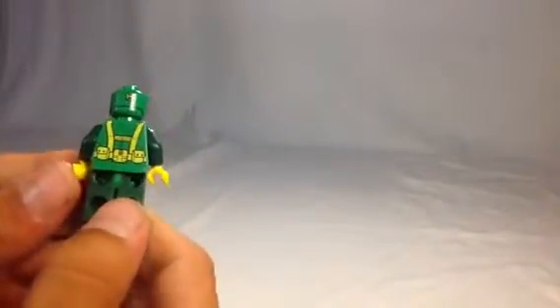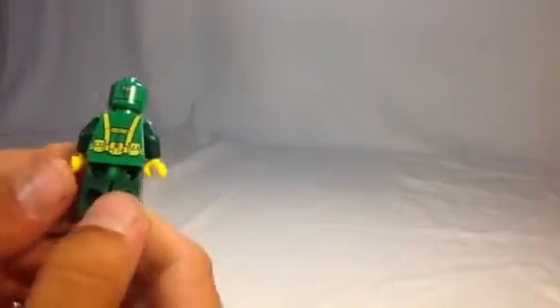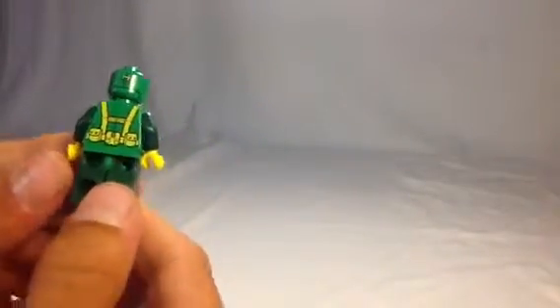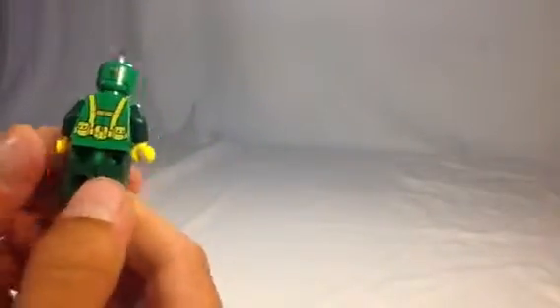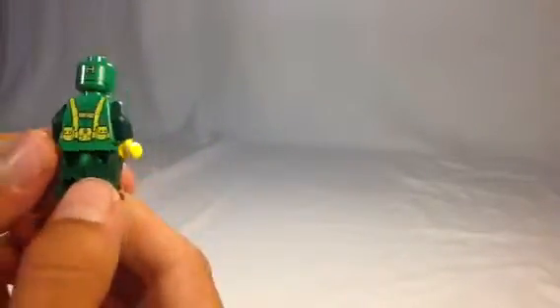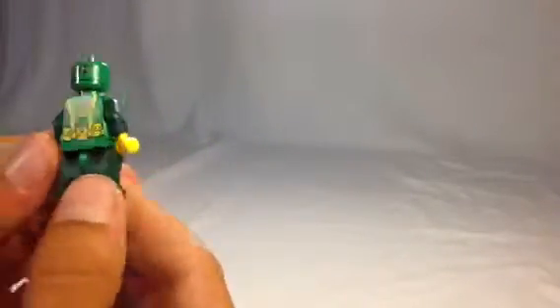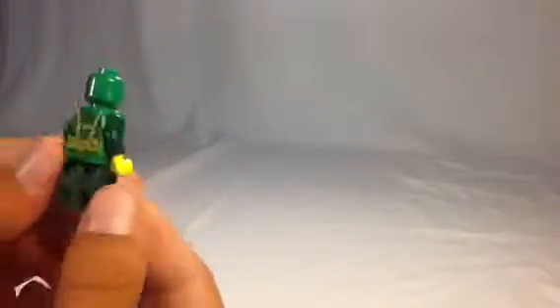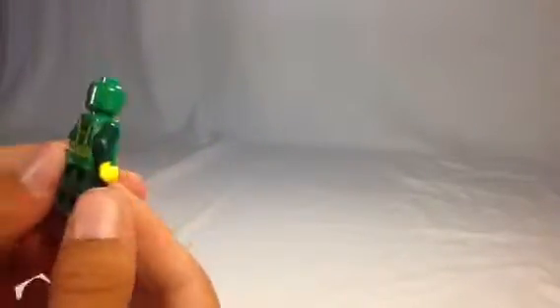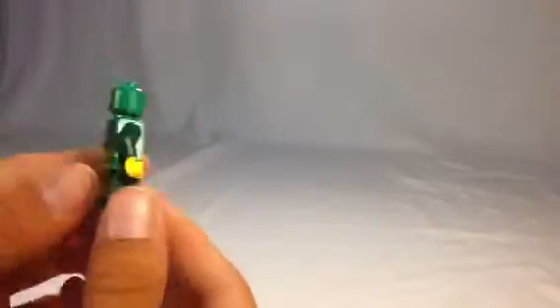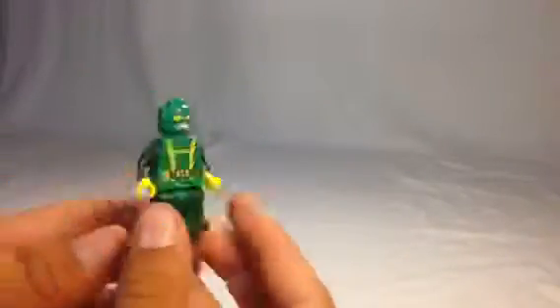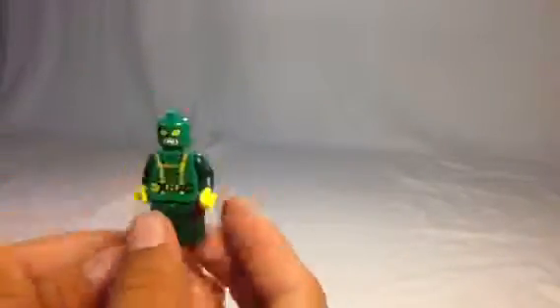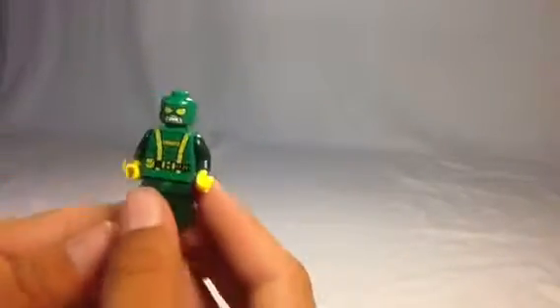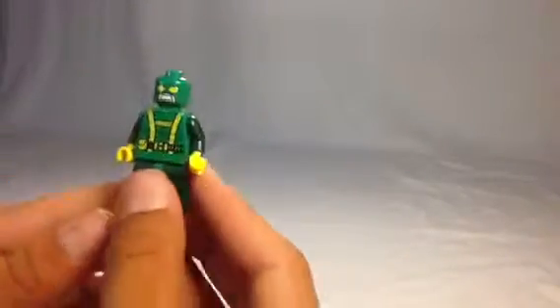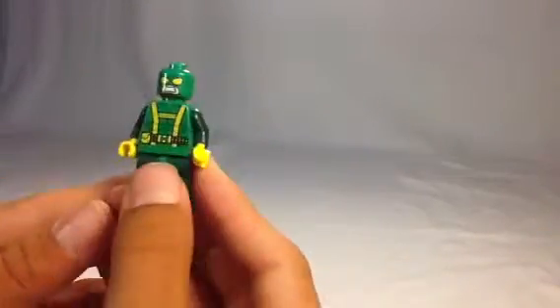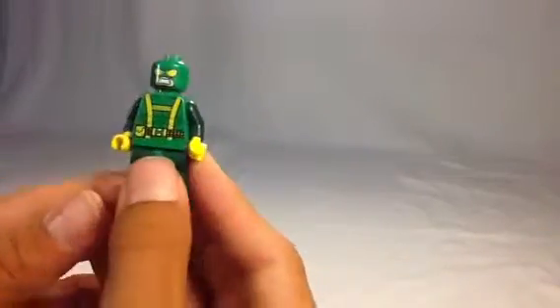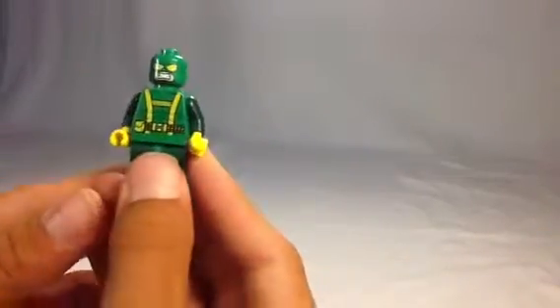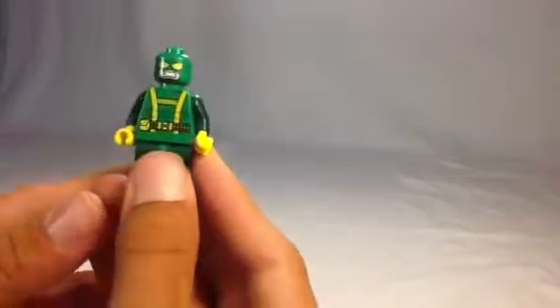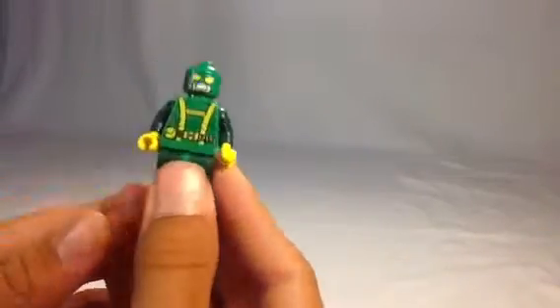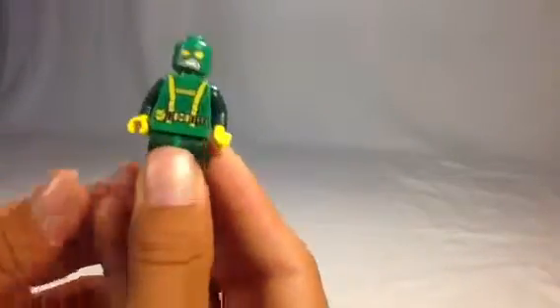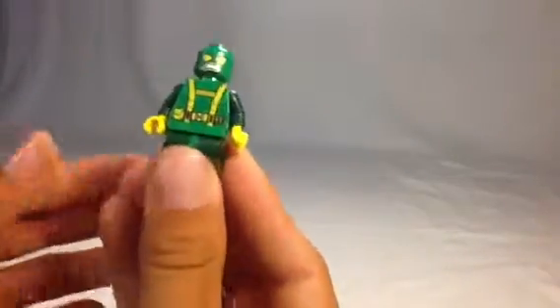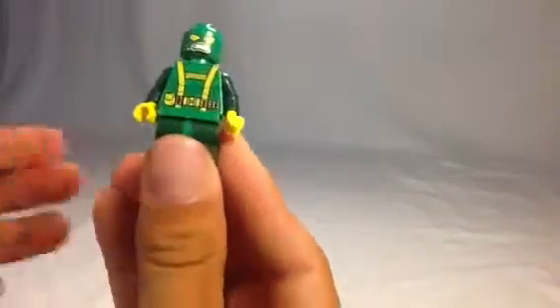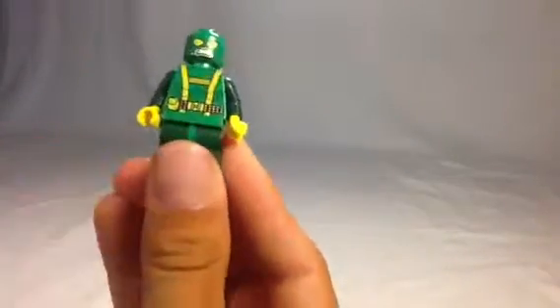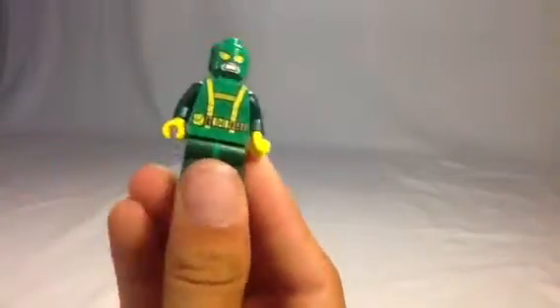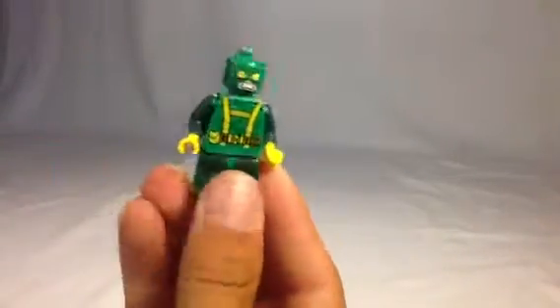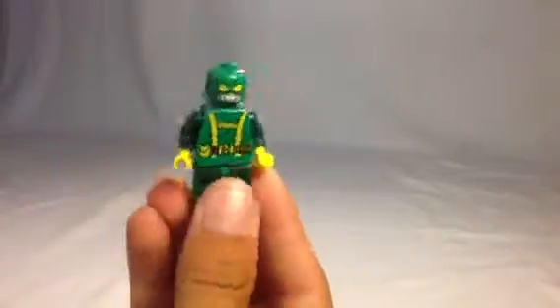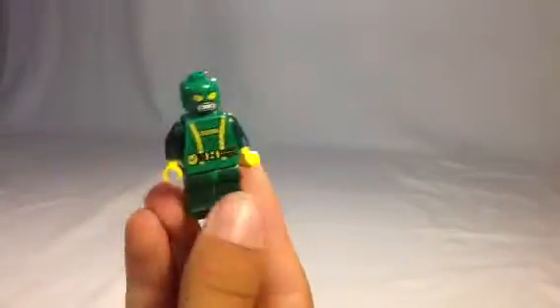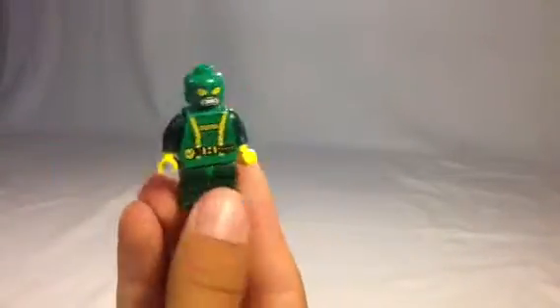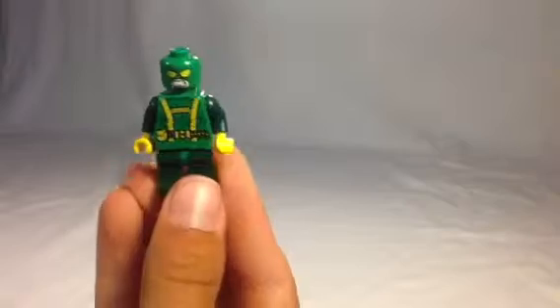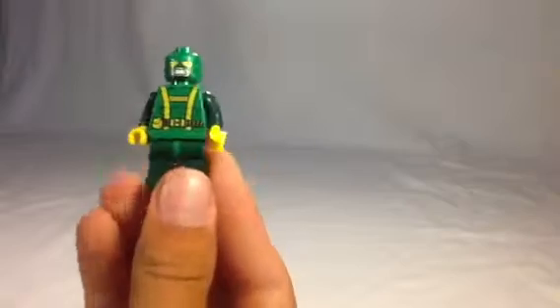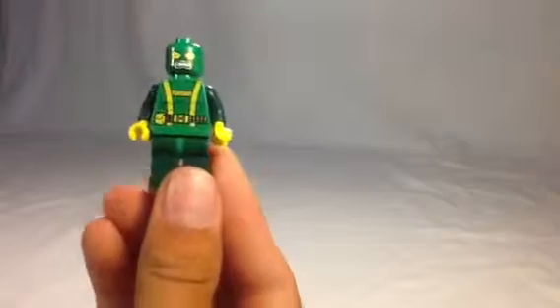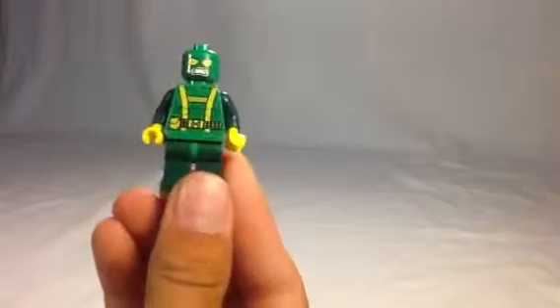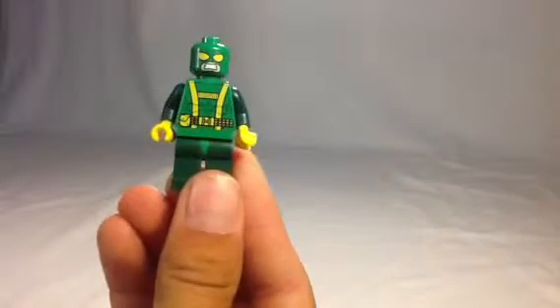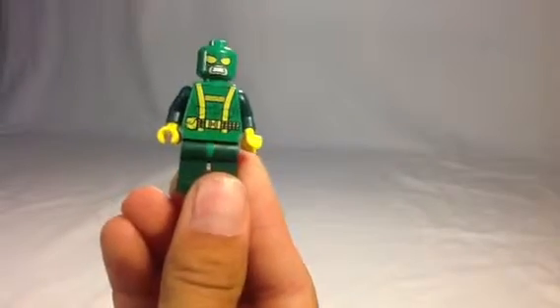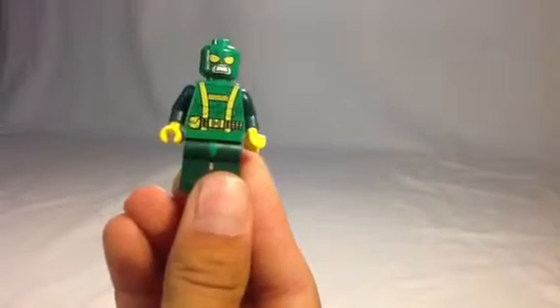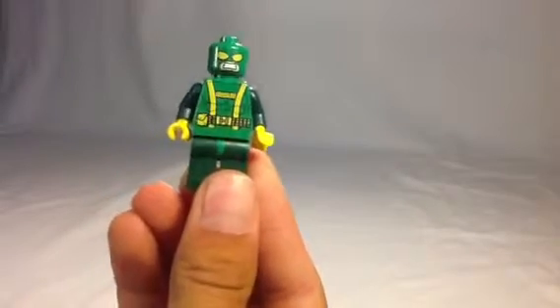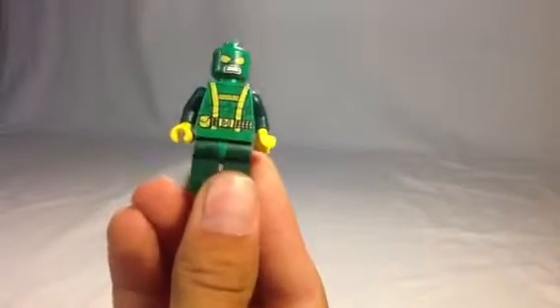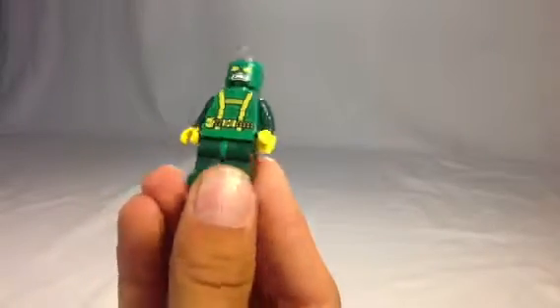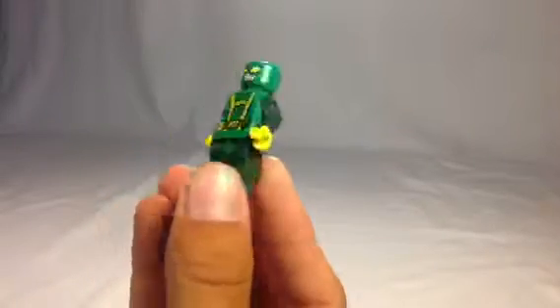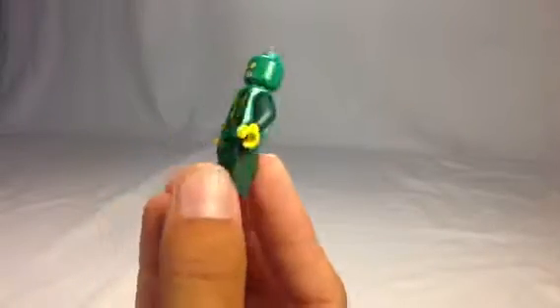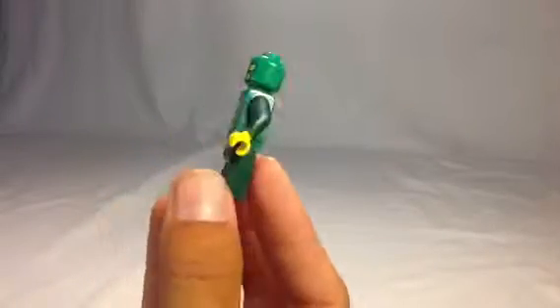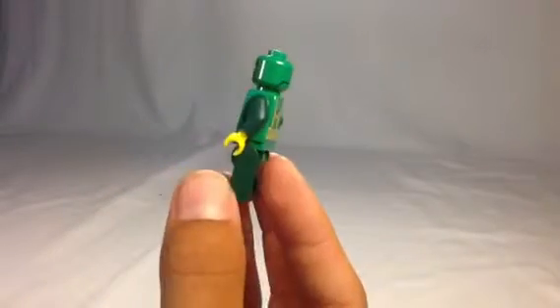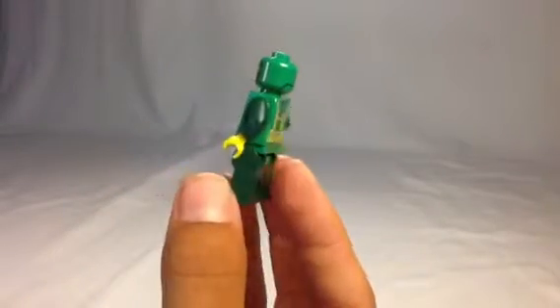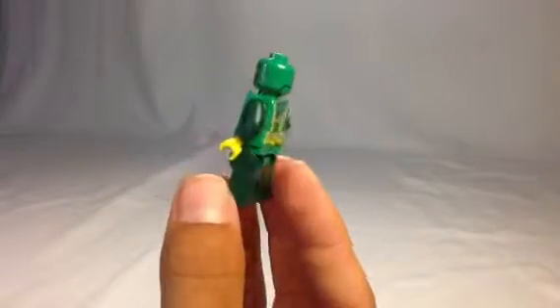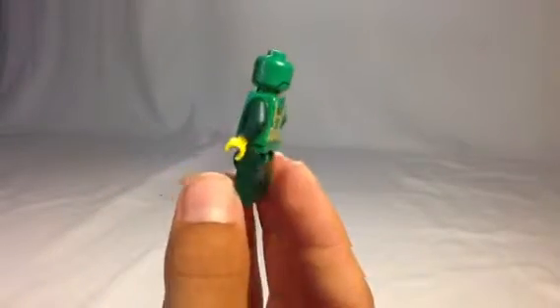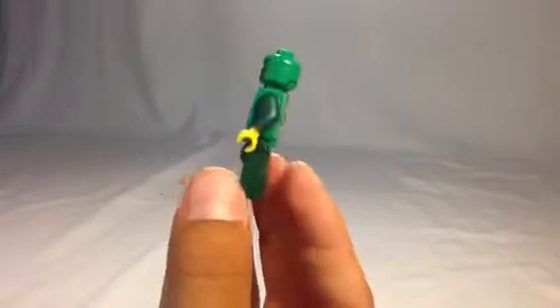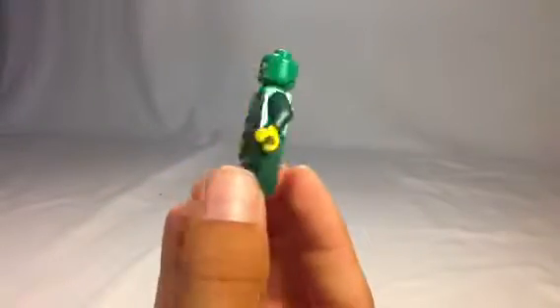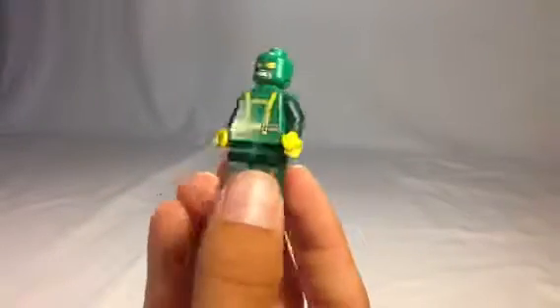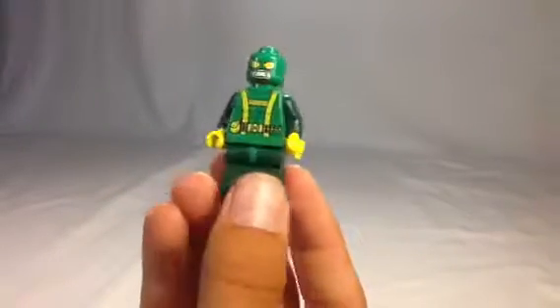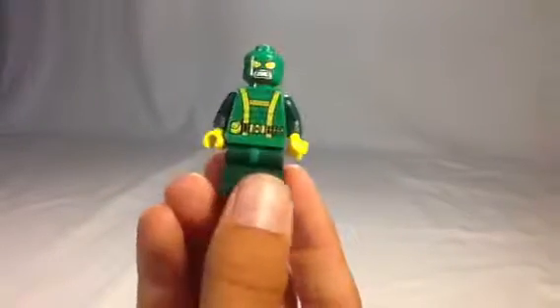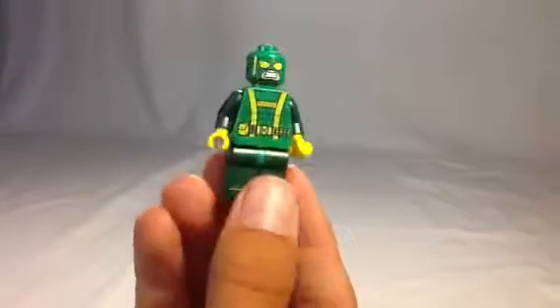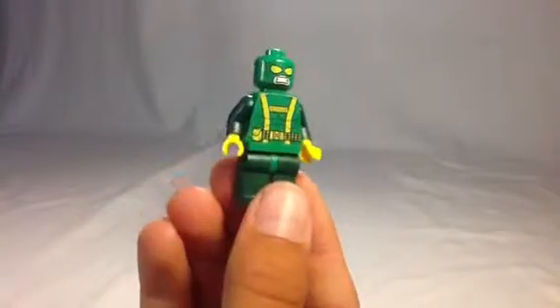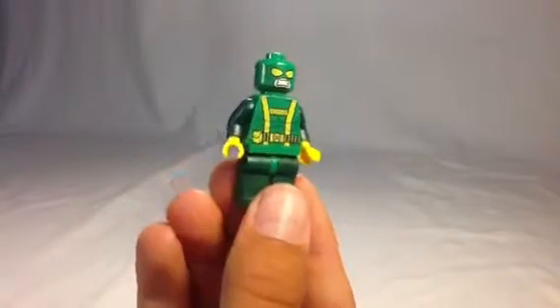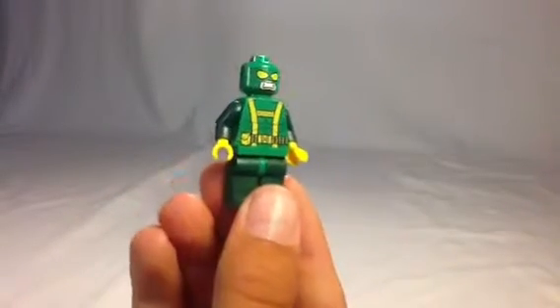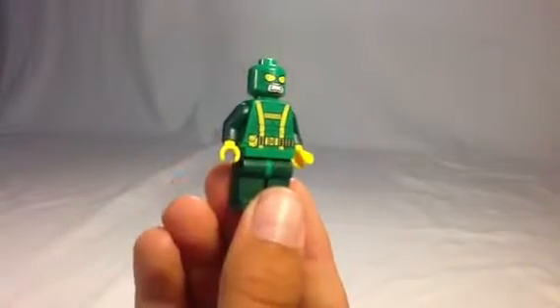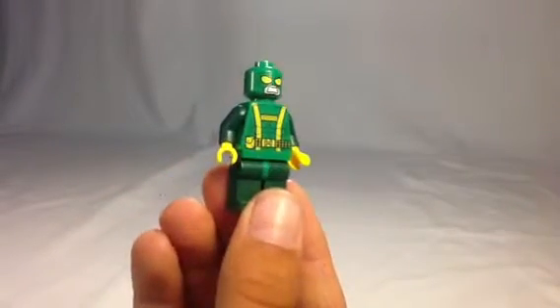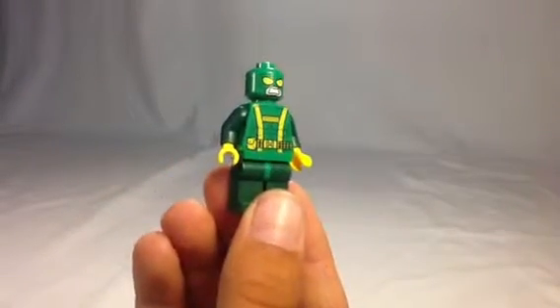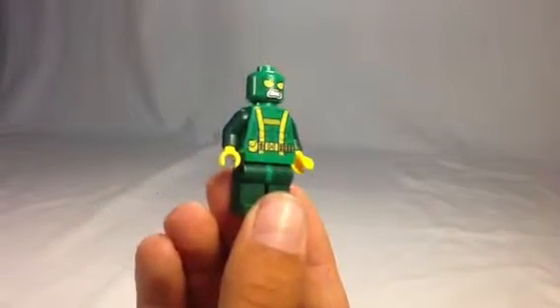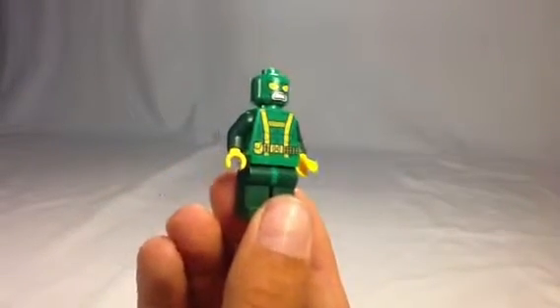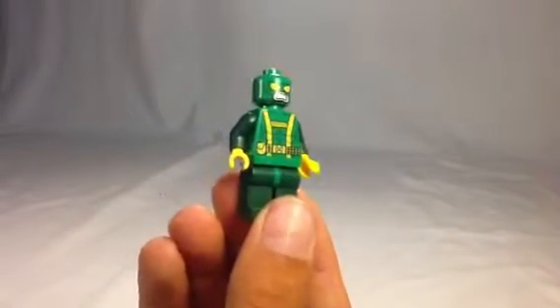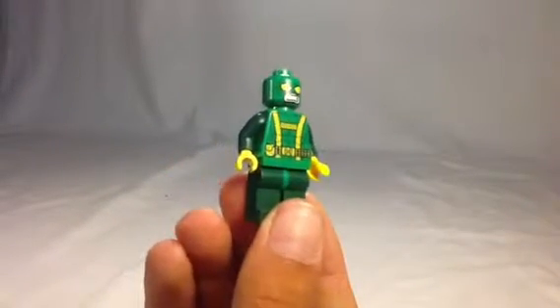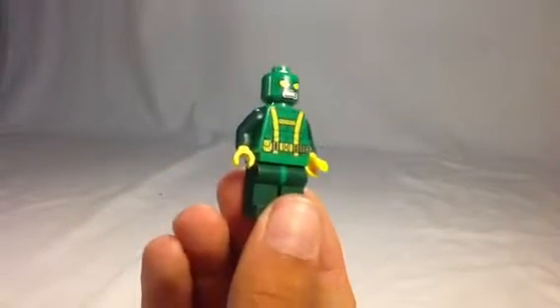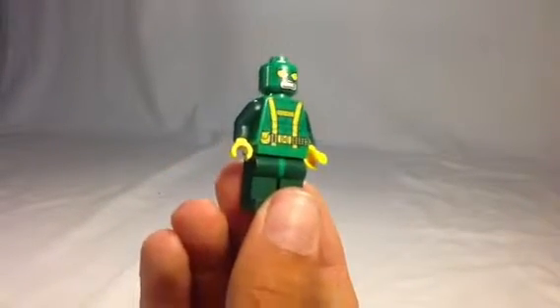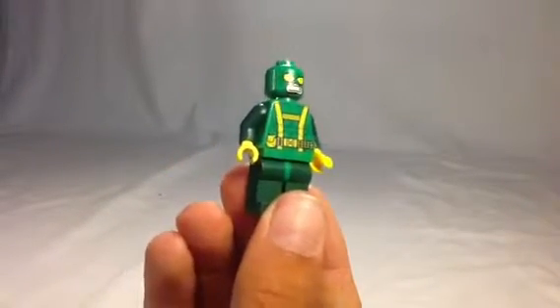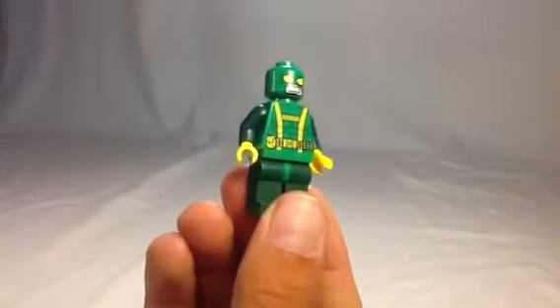Looks kind of weird but kind of cool to get those colors for this figure. He does have yellow hands.